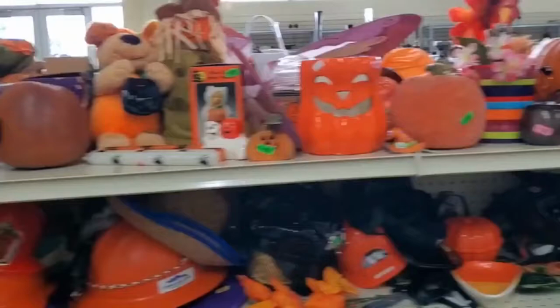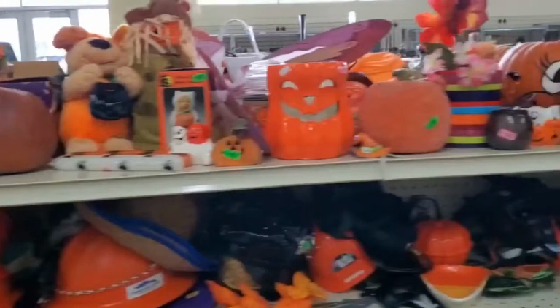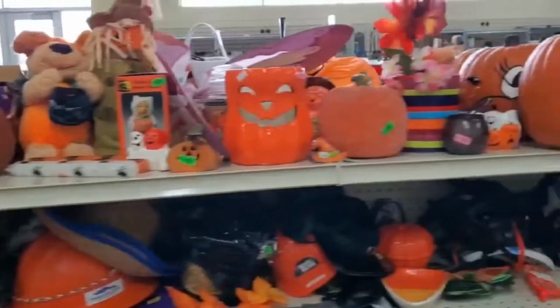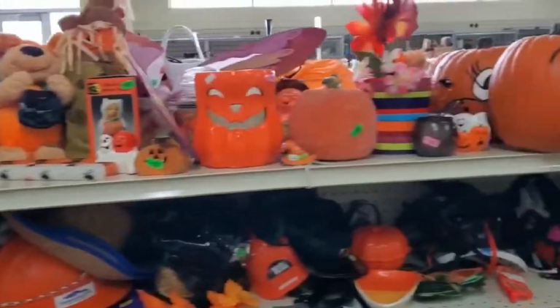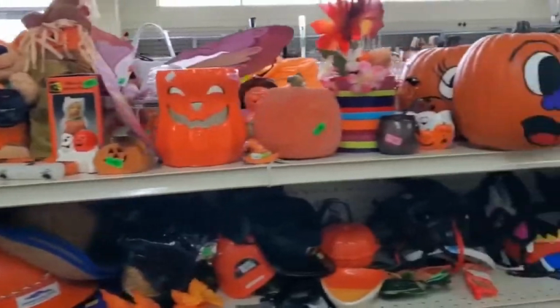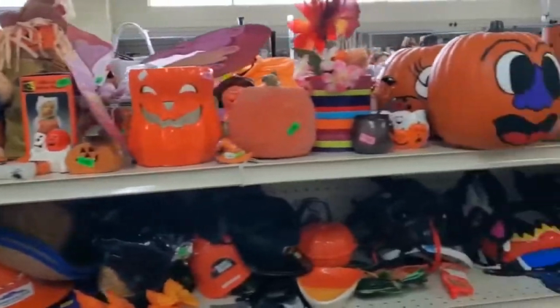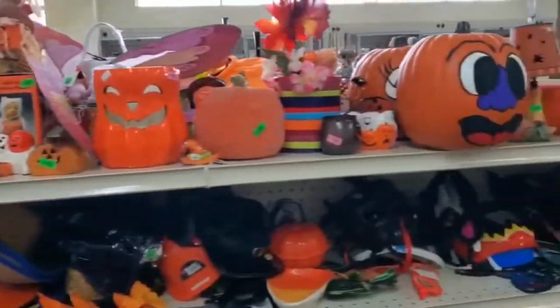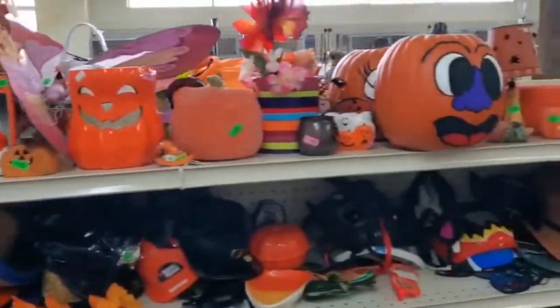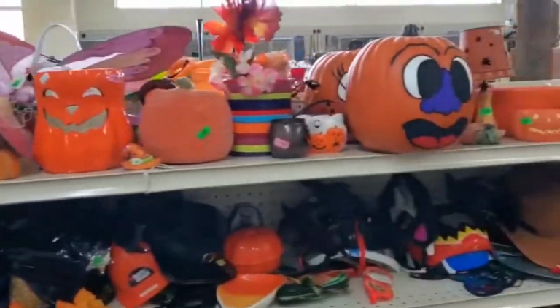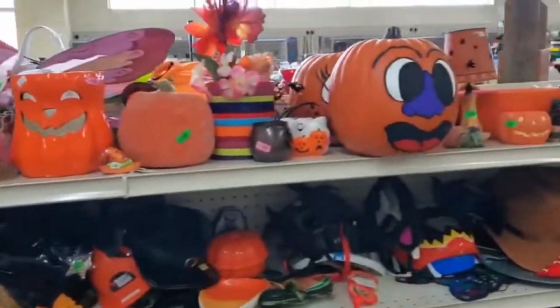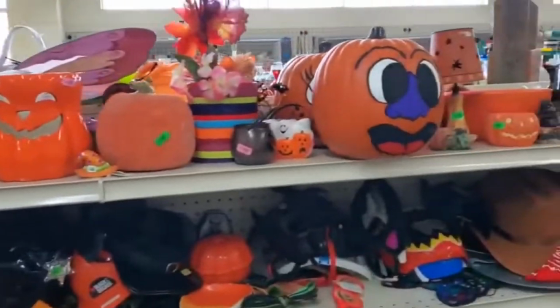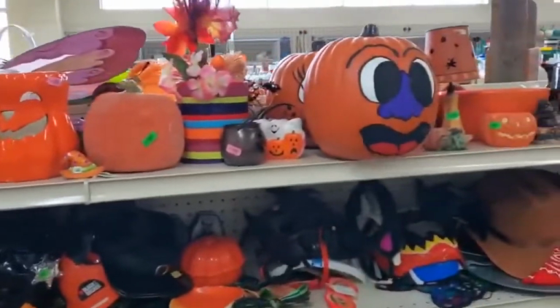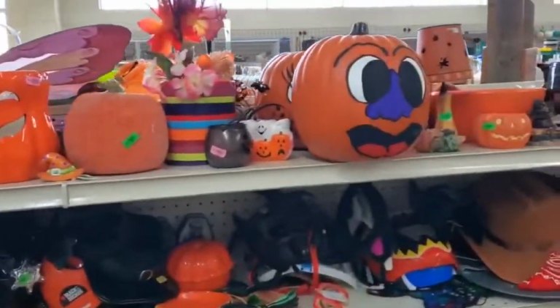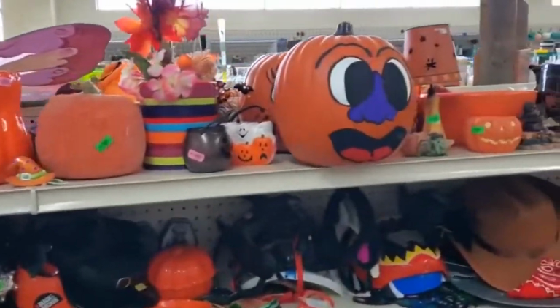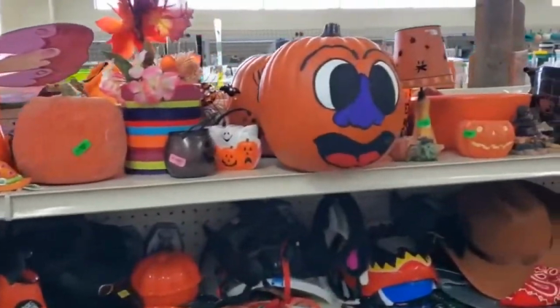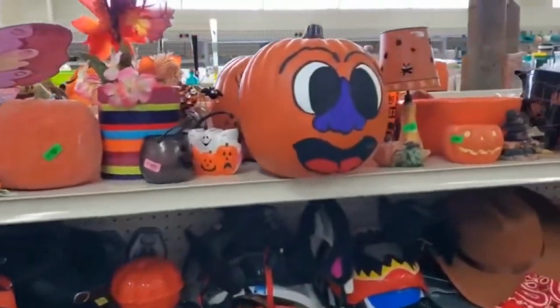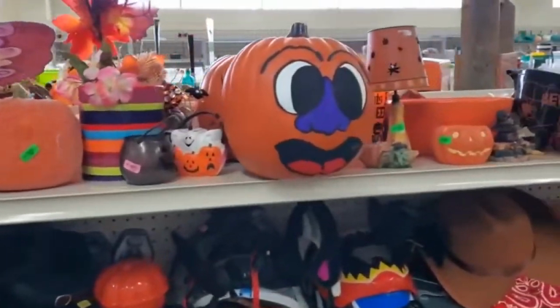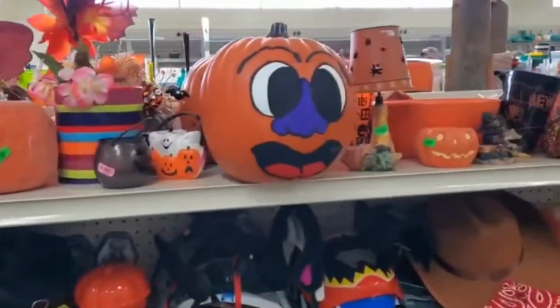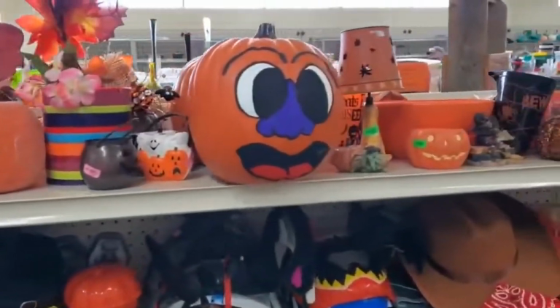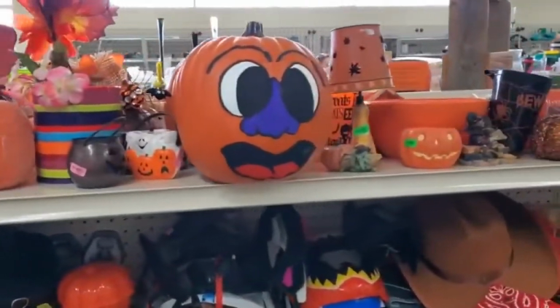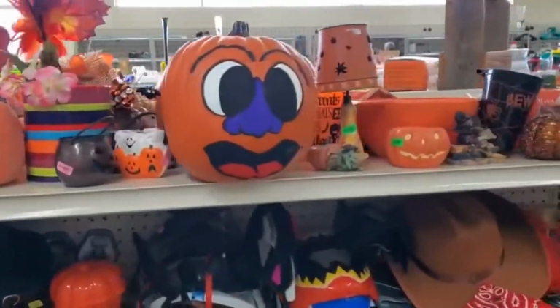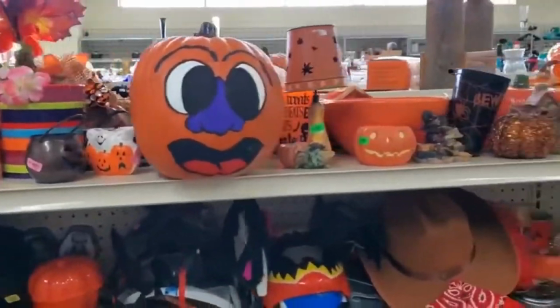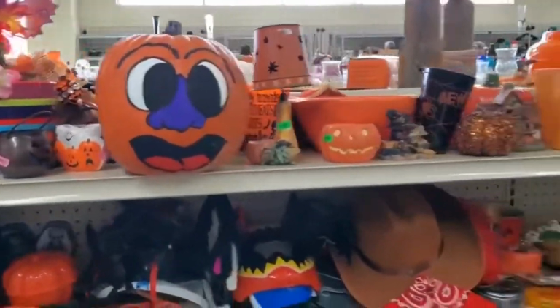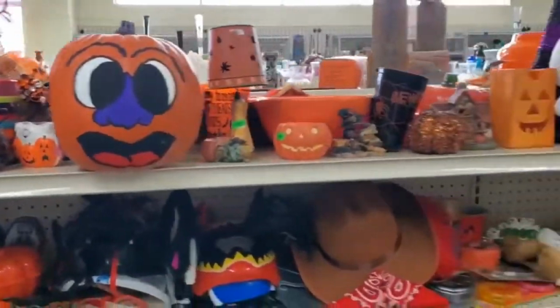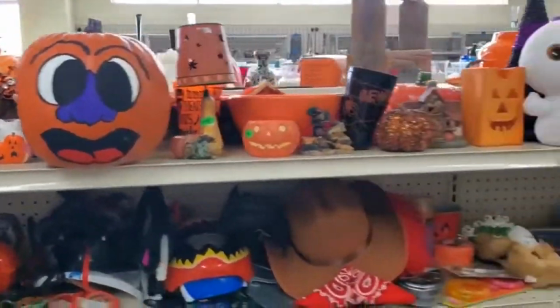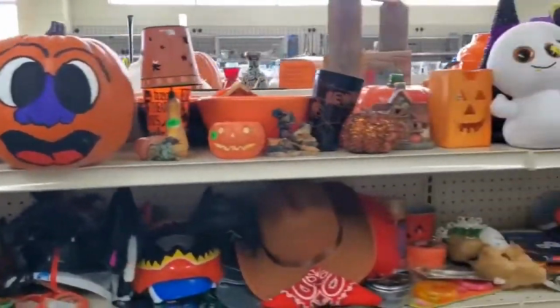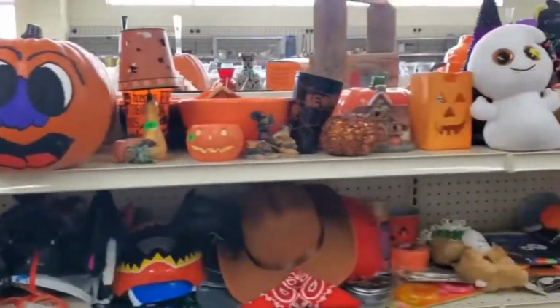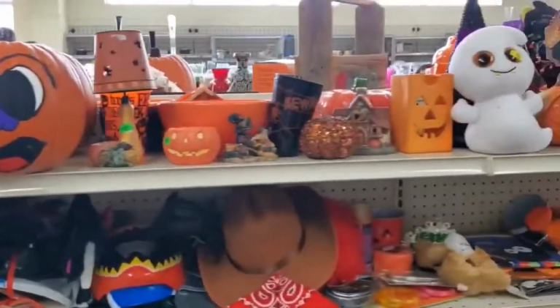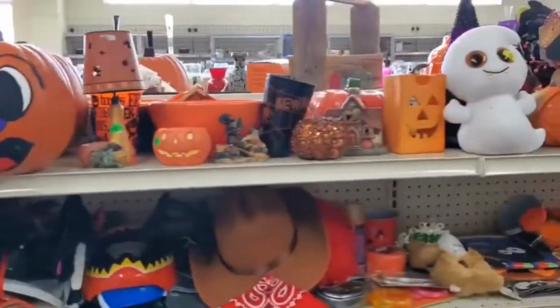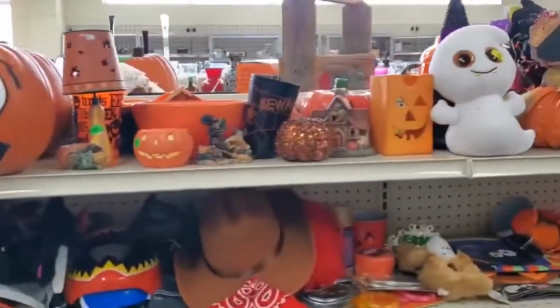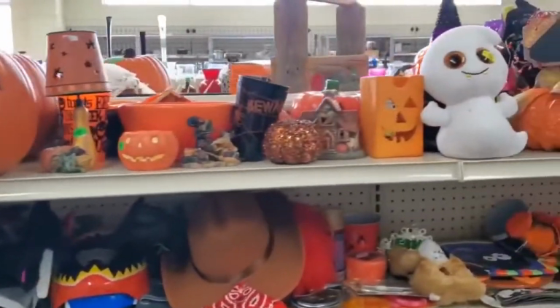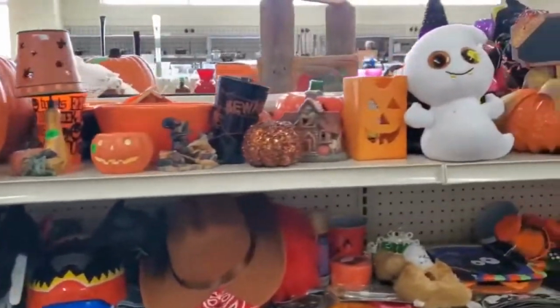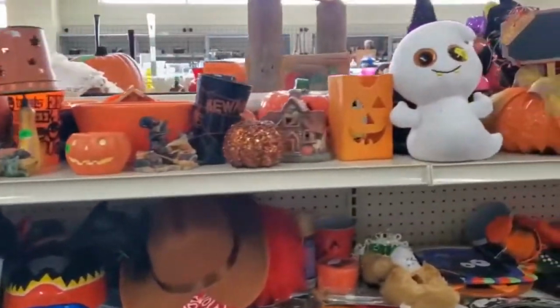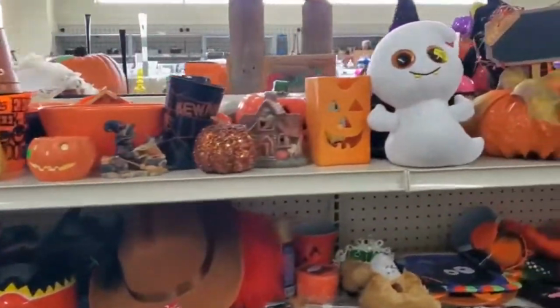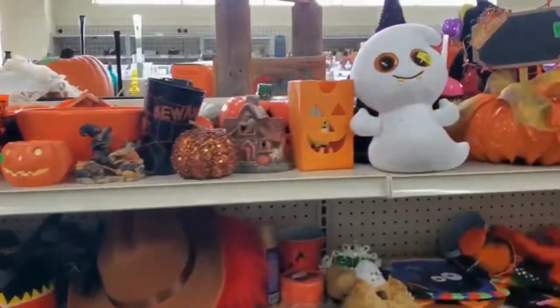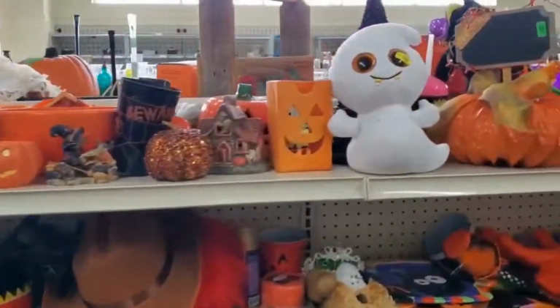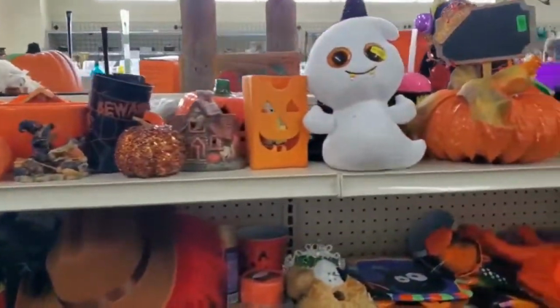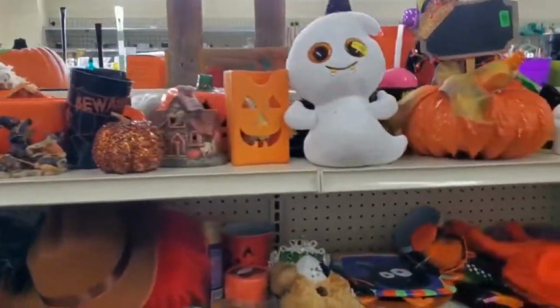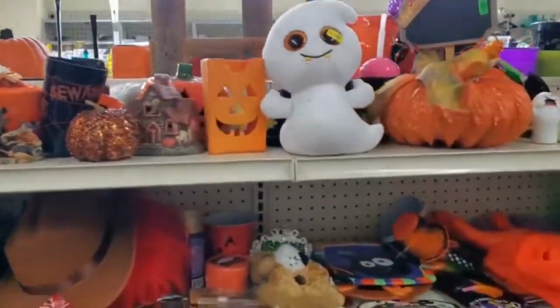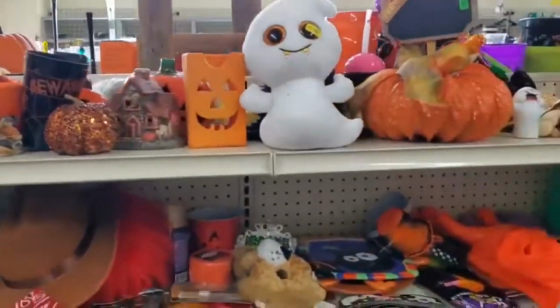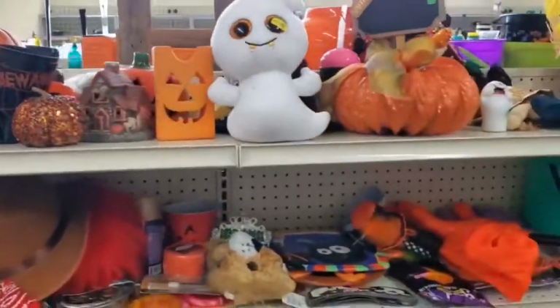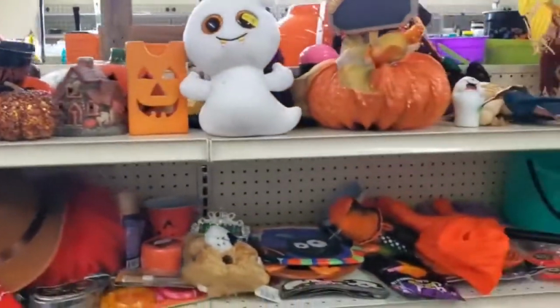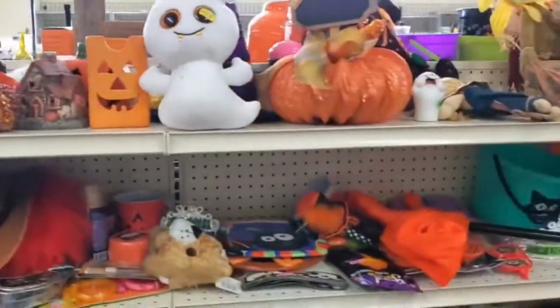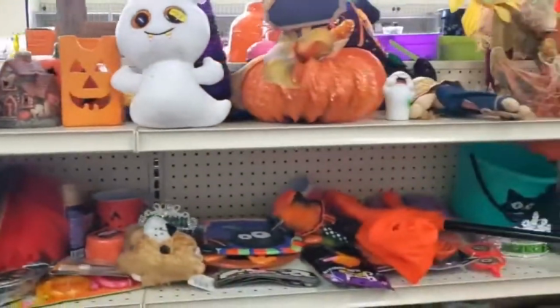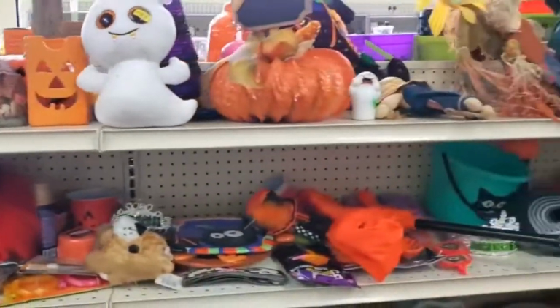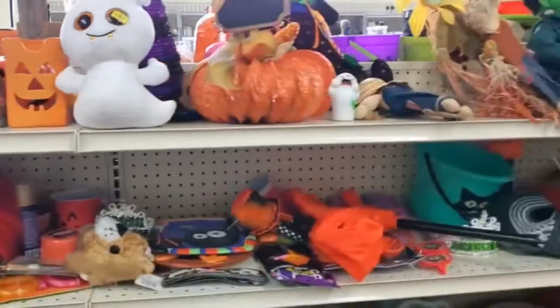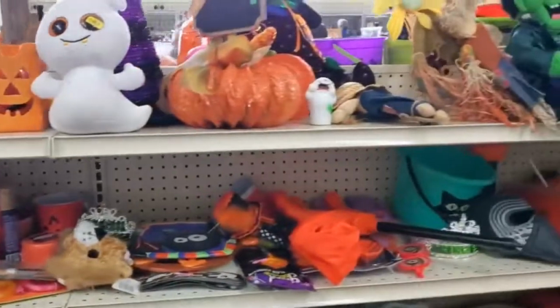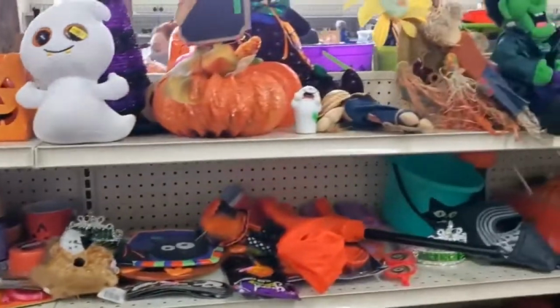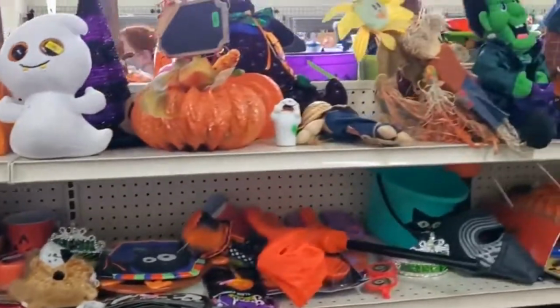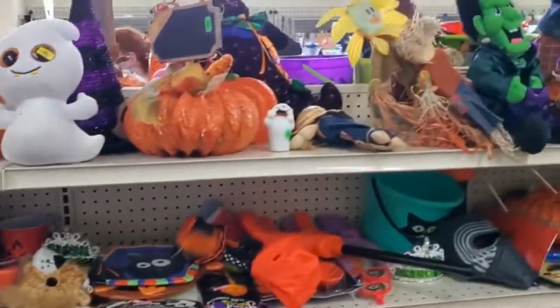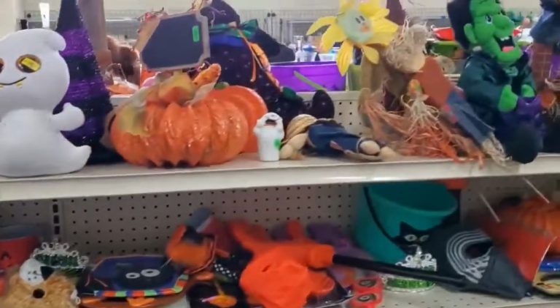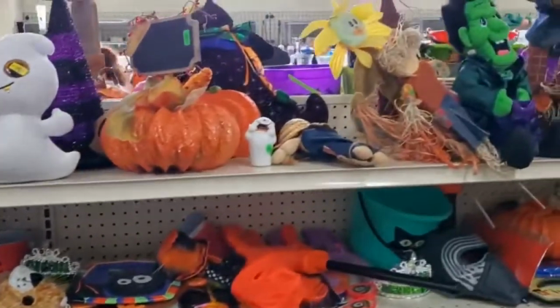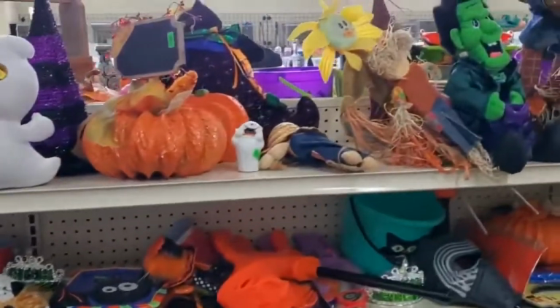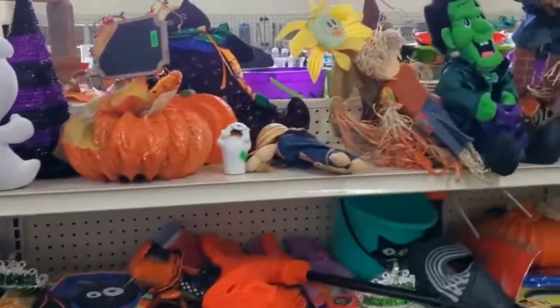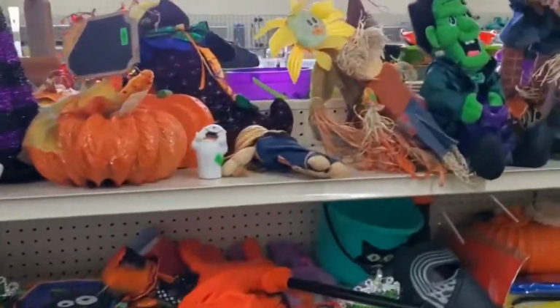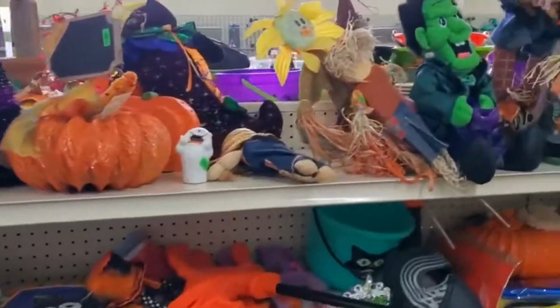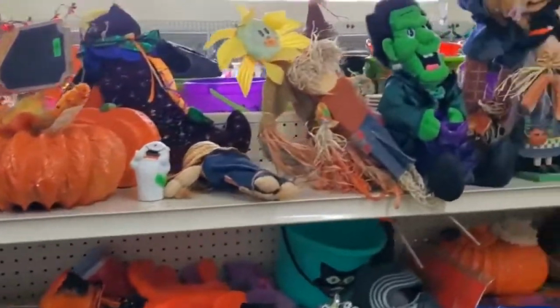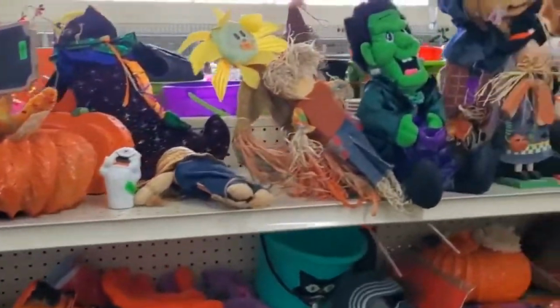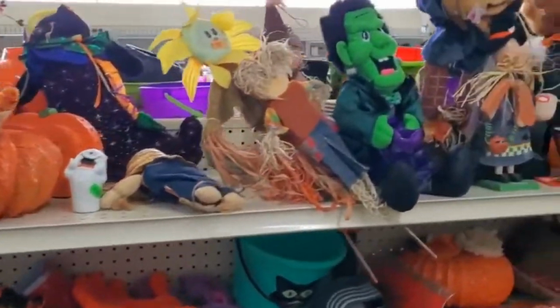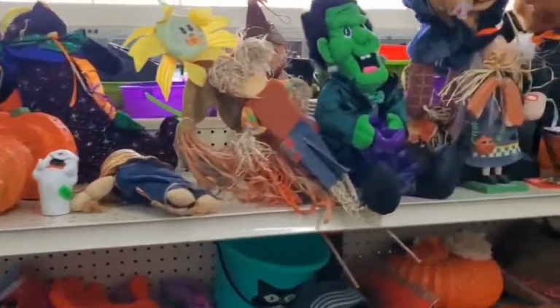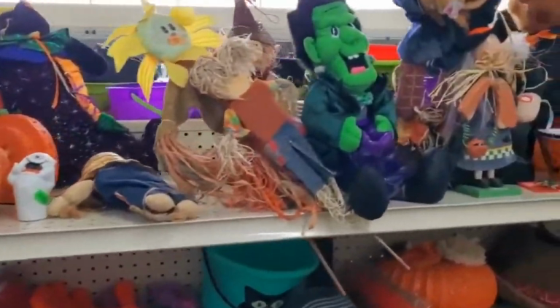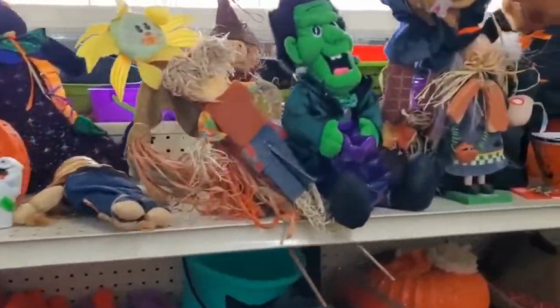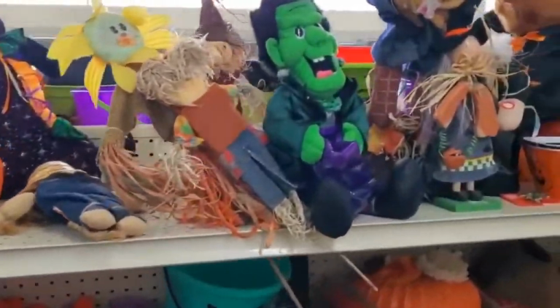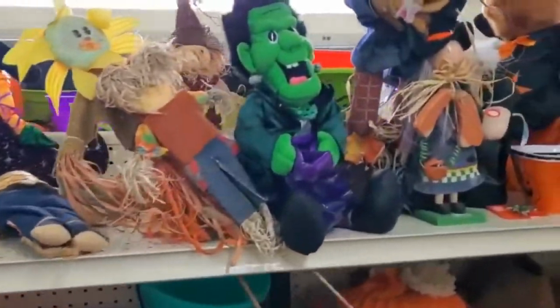First thing you want to do is go to the seasonal items, the holiday items. The three big ones are Halloween, Christmas, and Easter. Everybody likes decorating their house for the holidays.